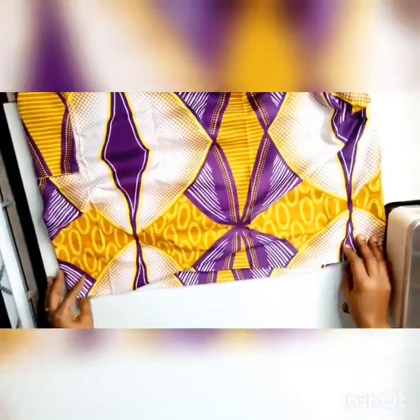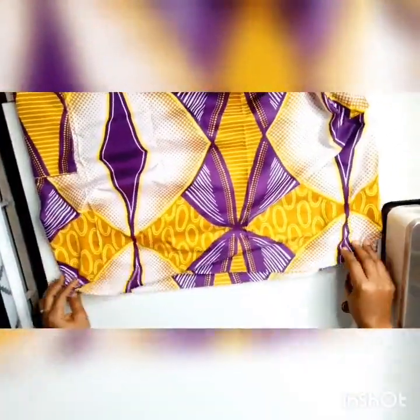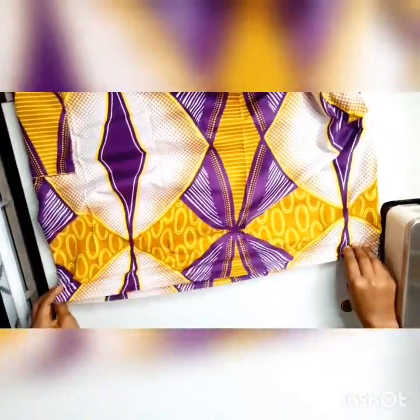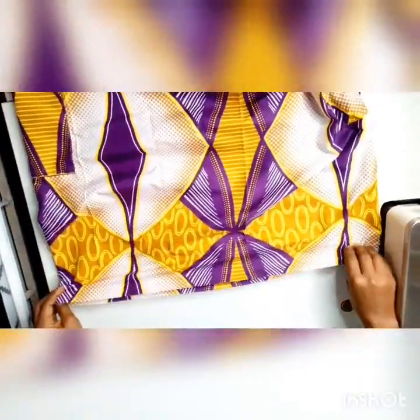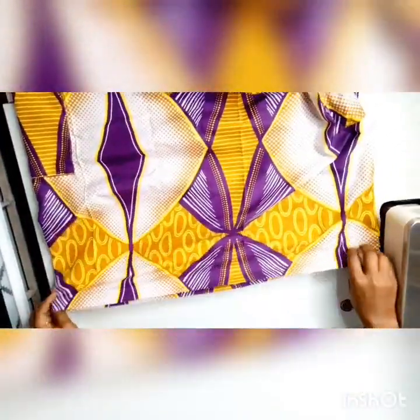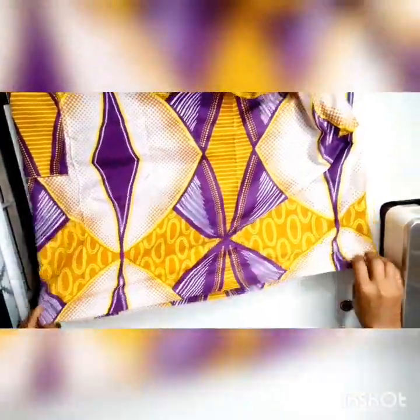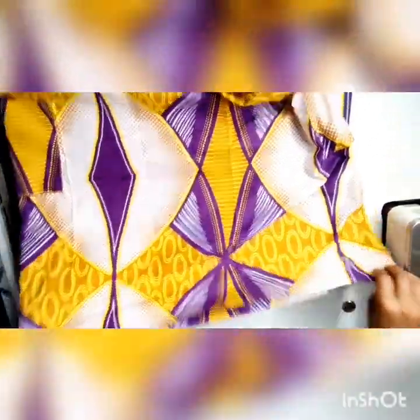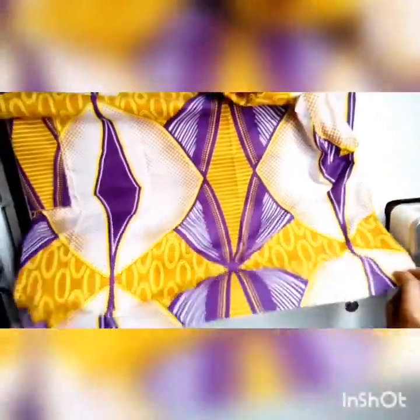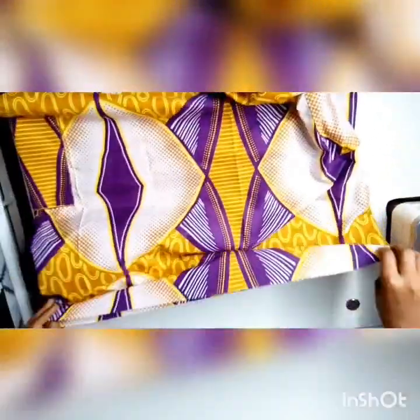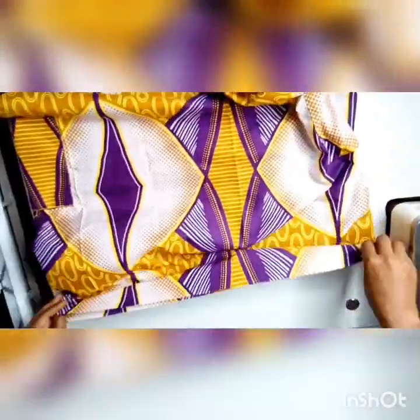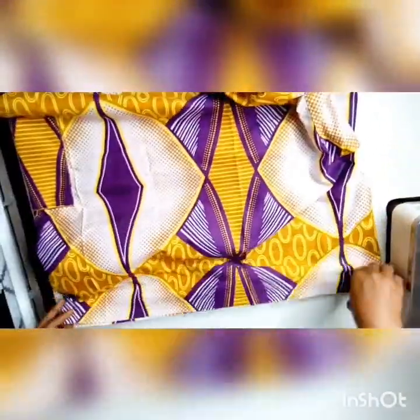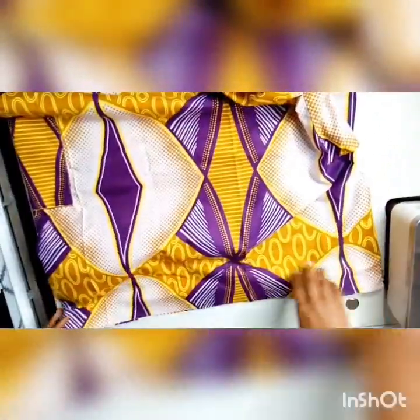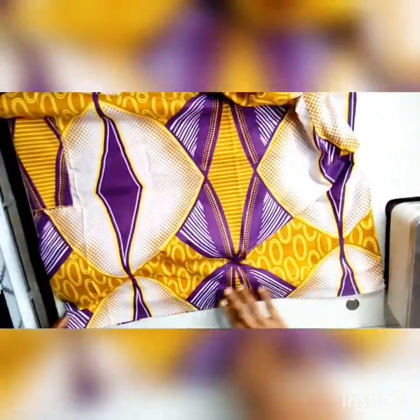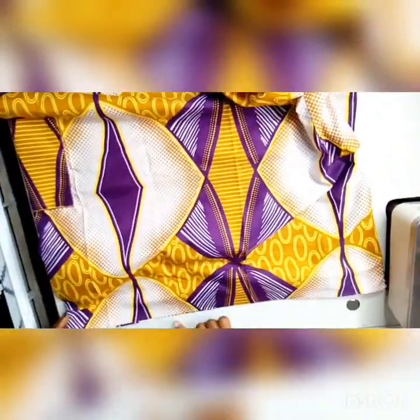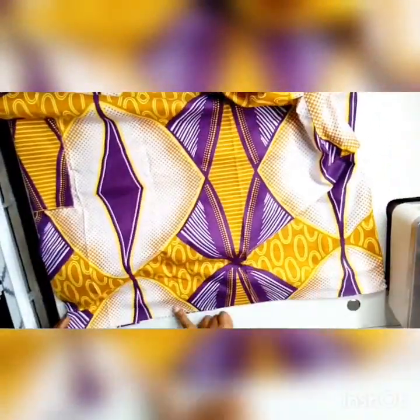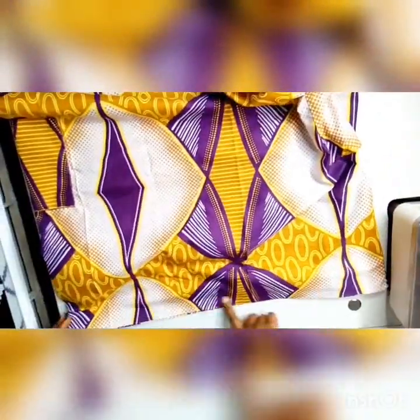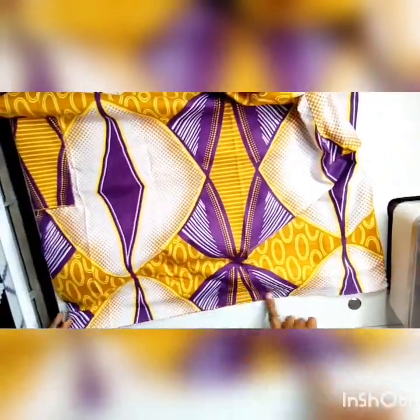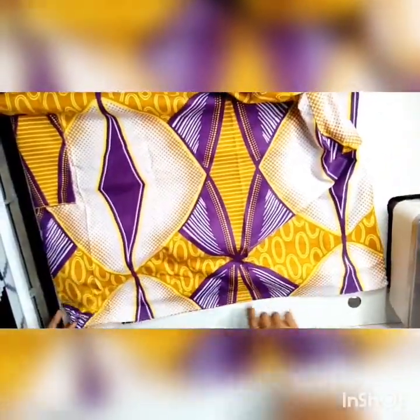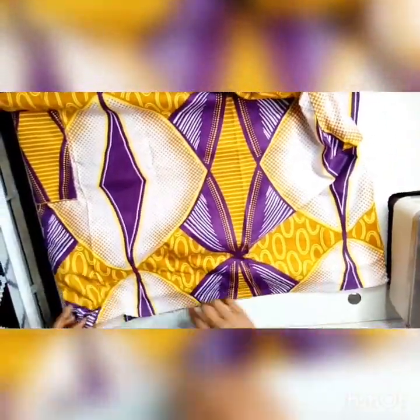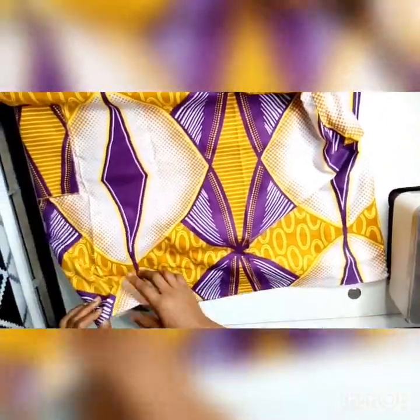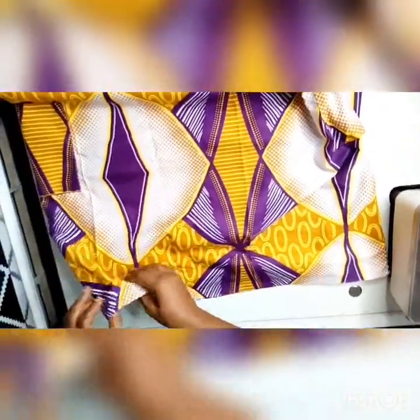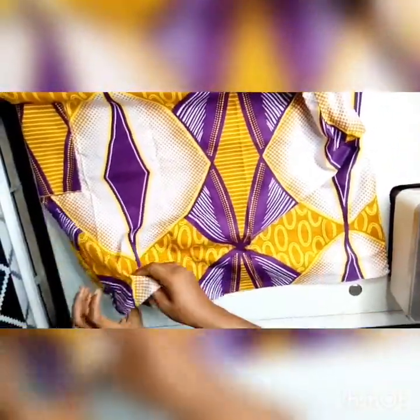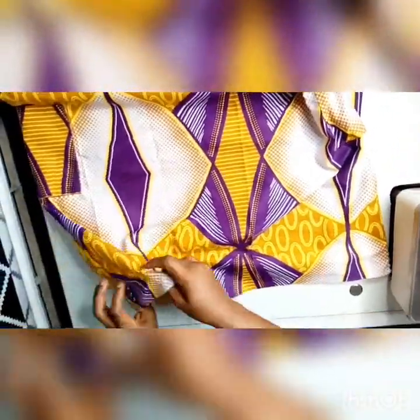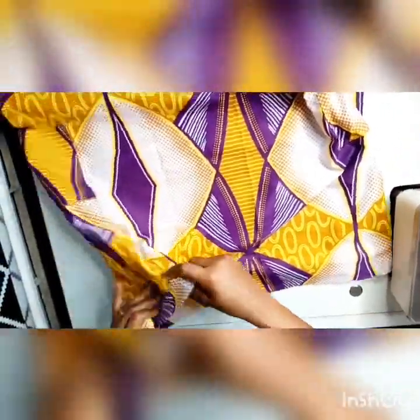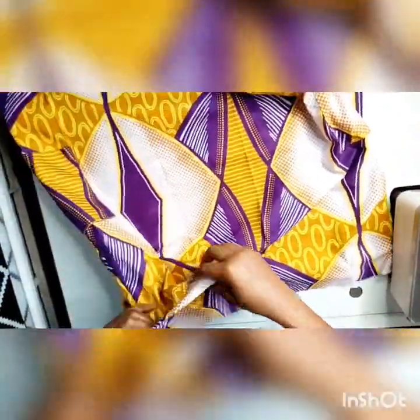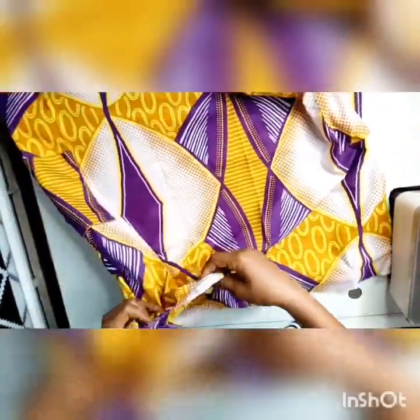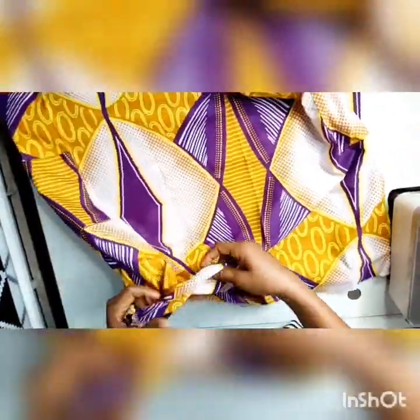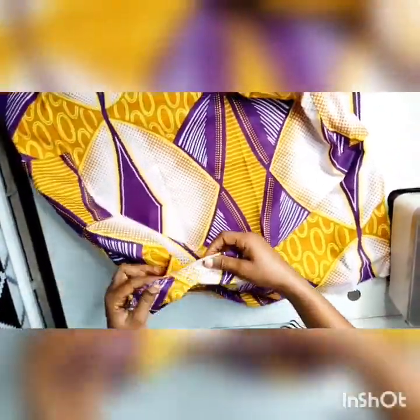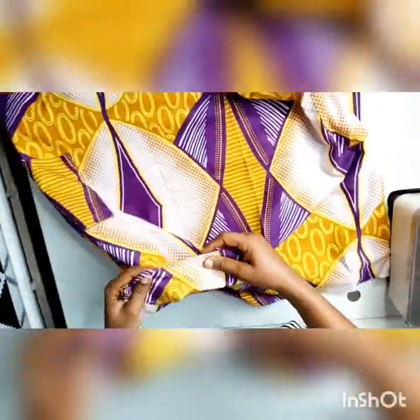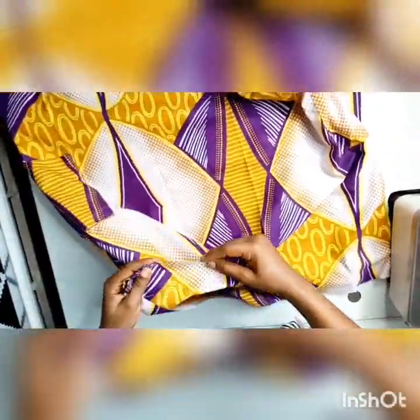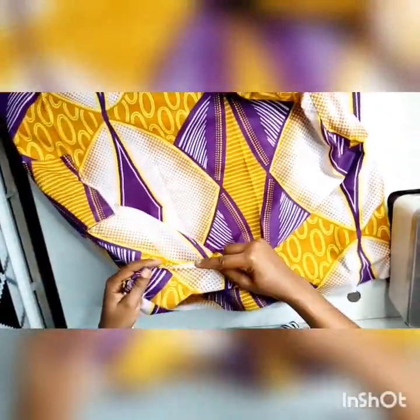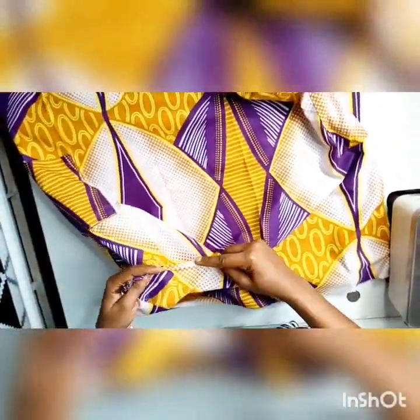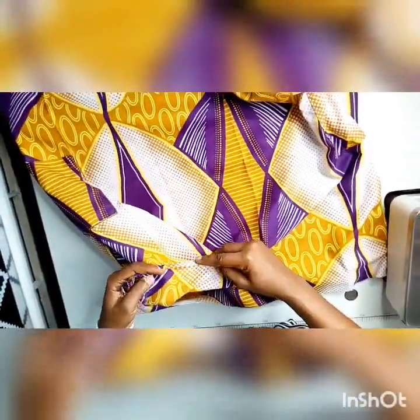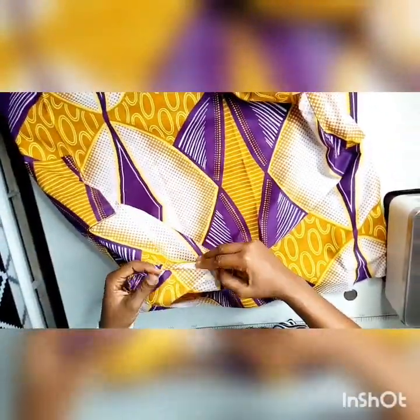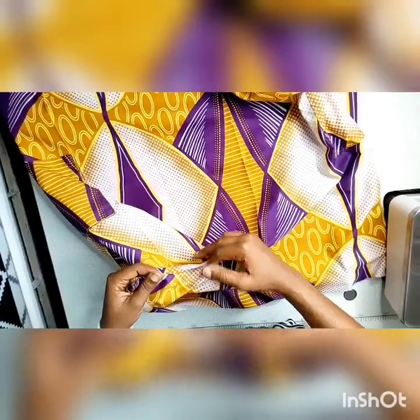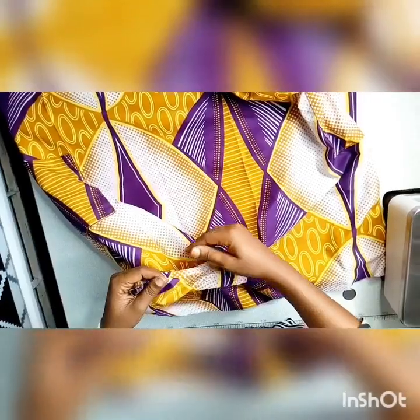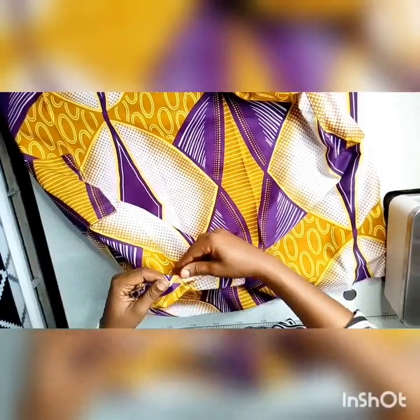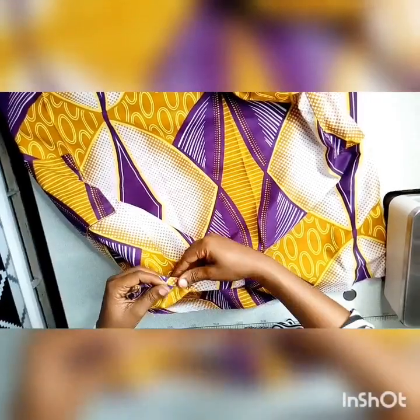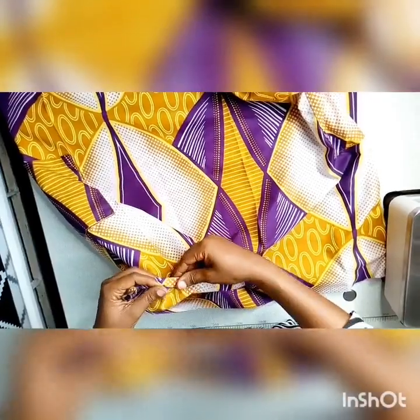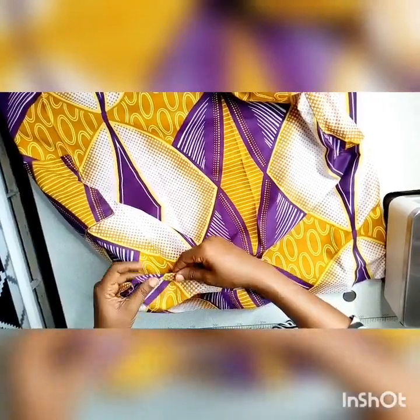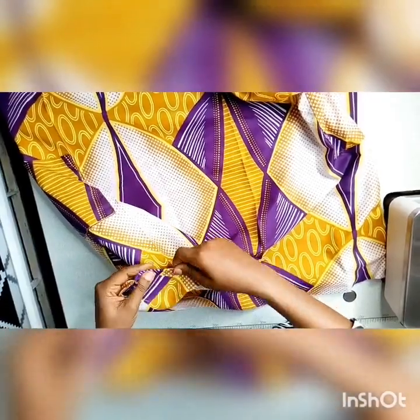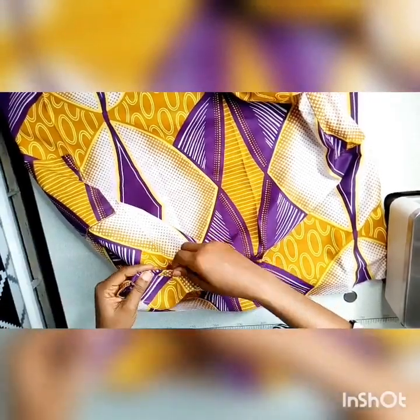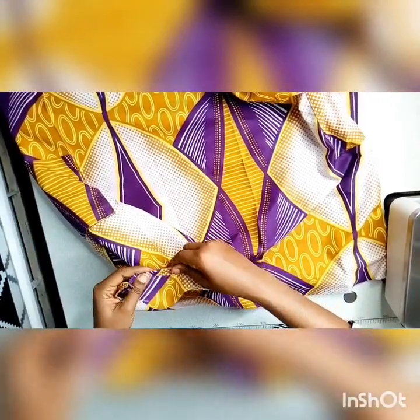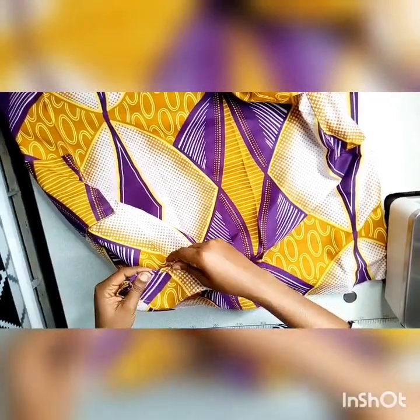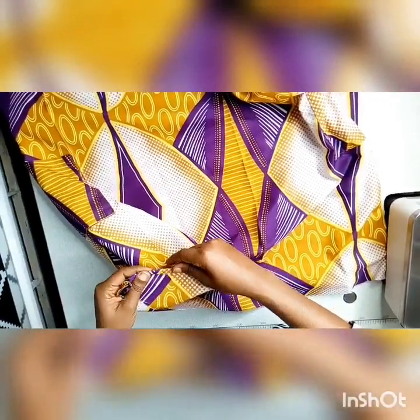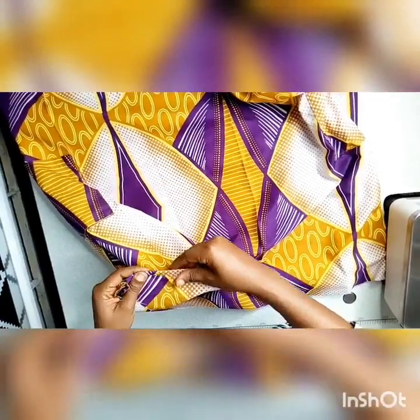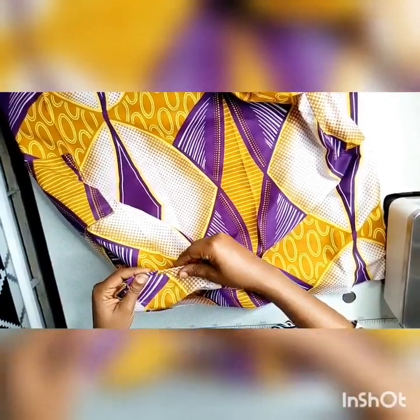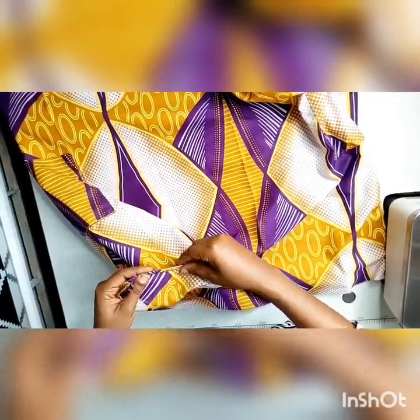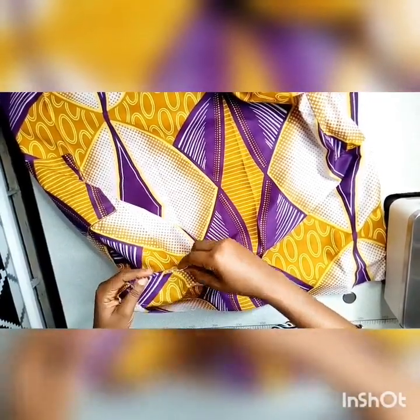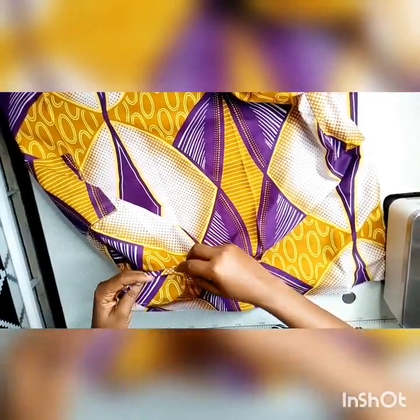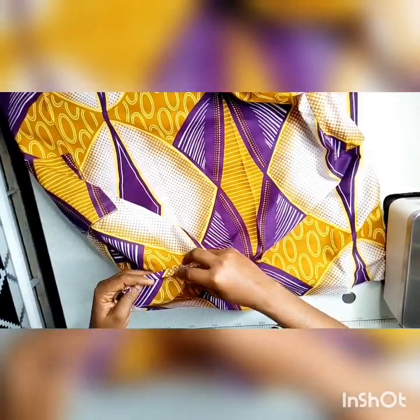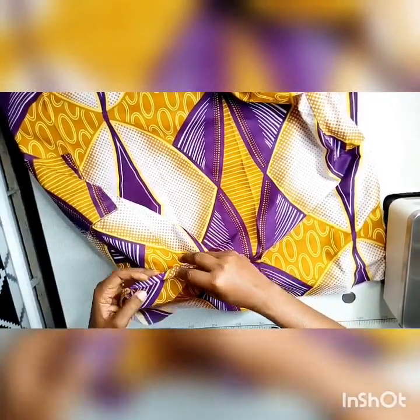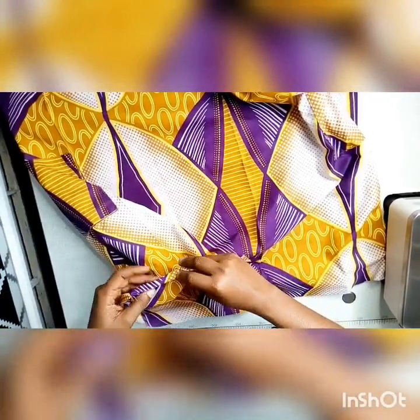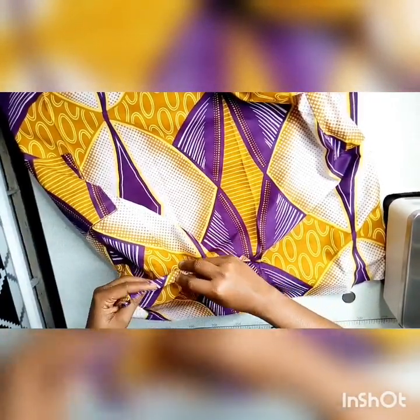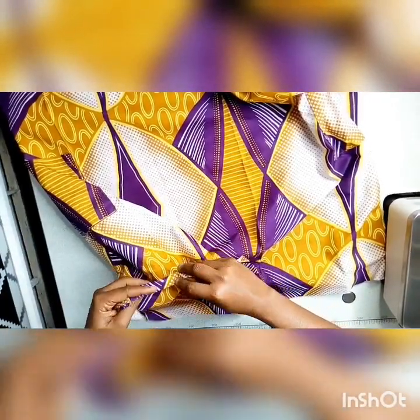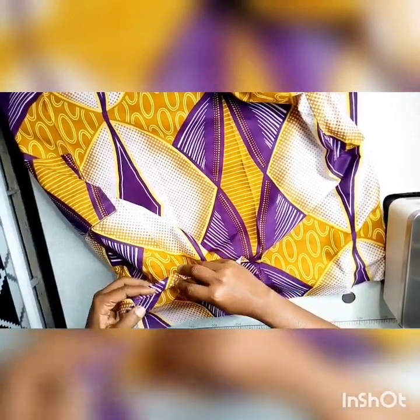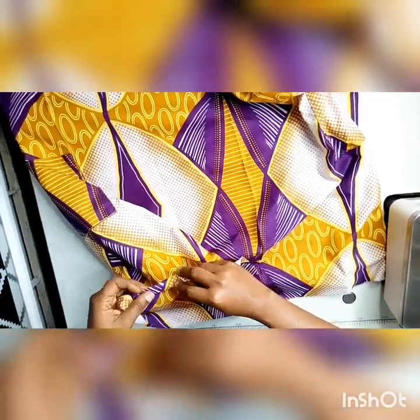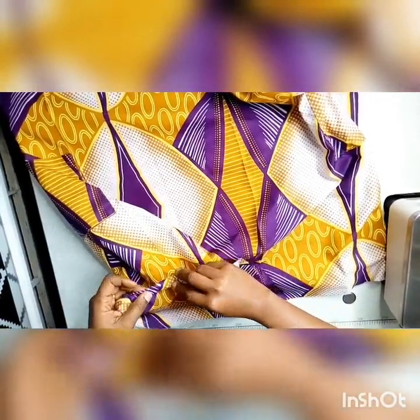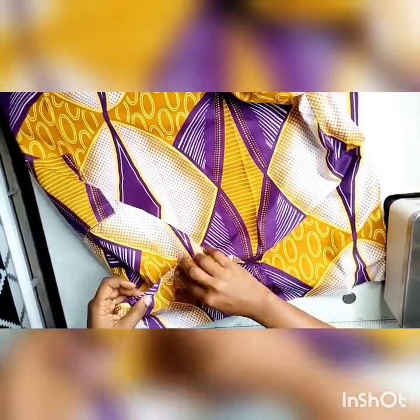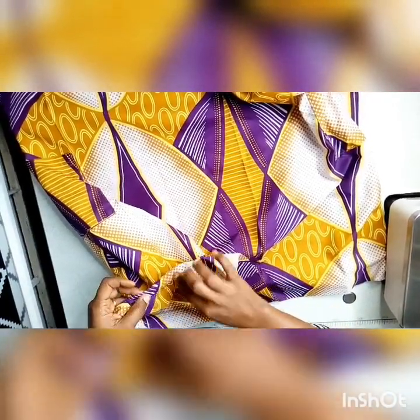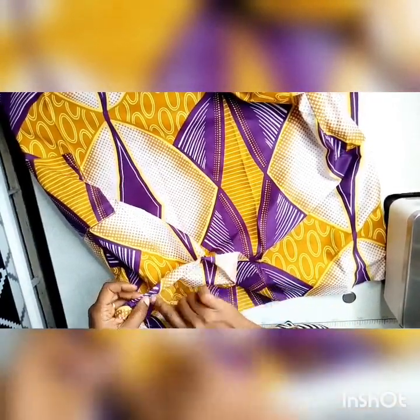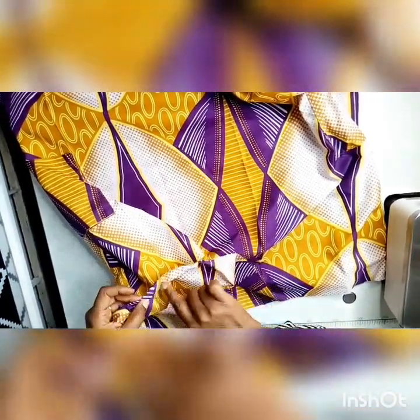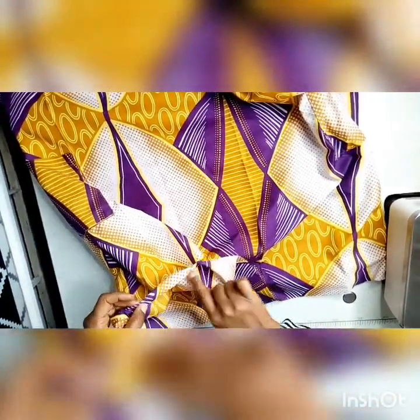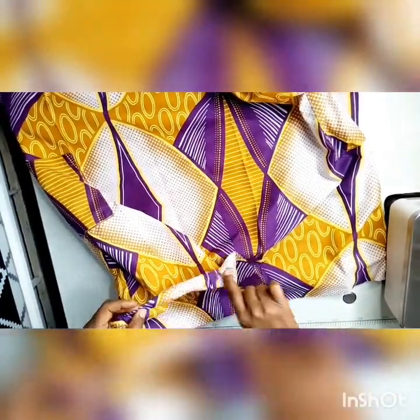Go ahead and fold the seam under and sew round.